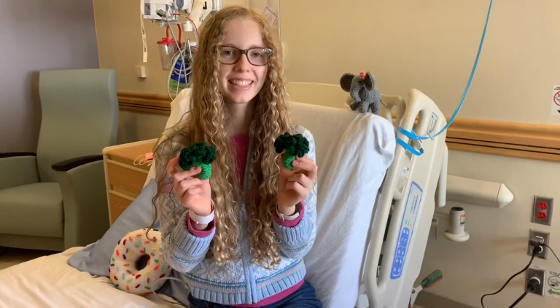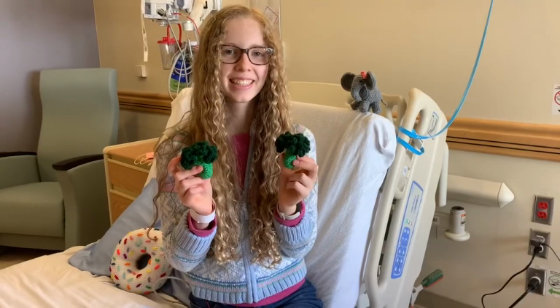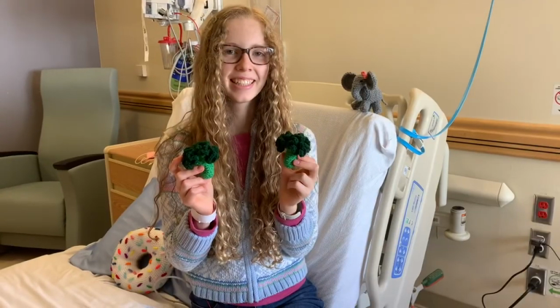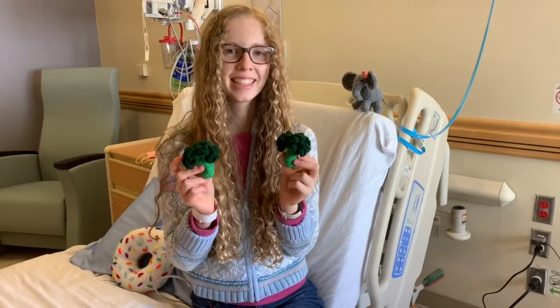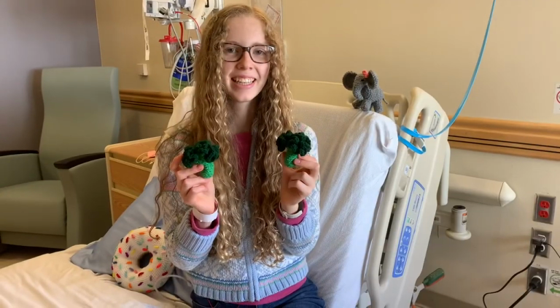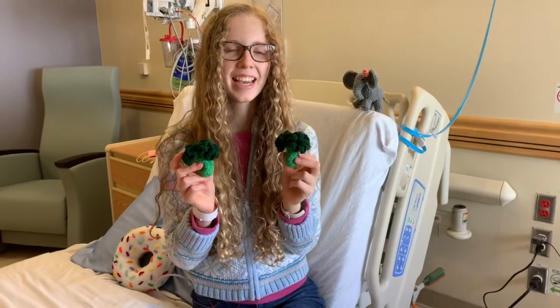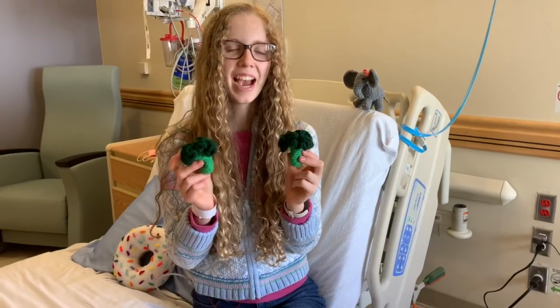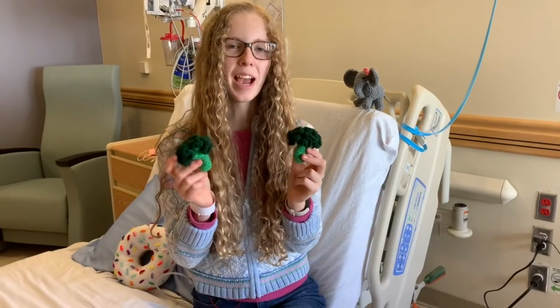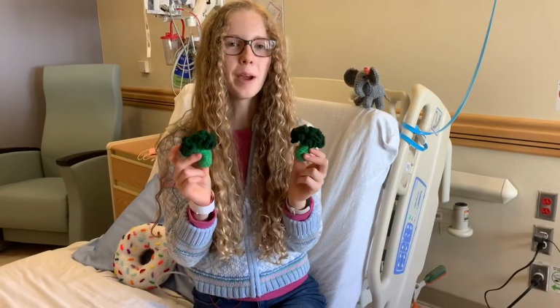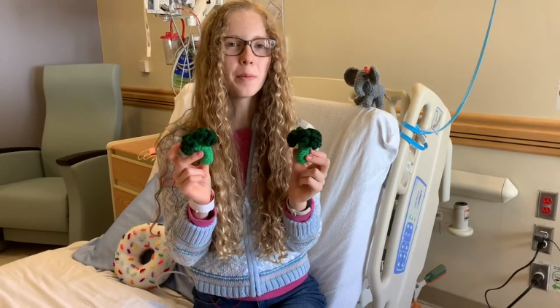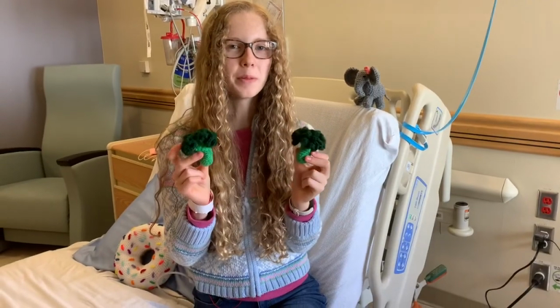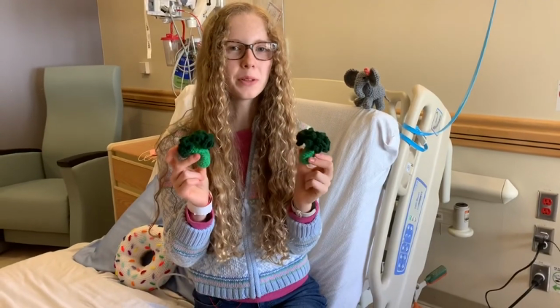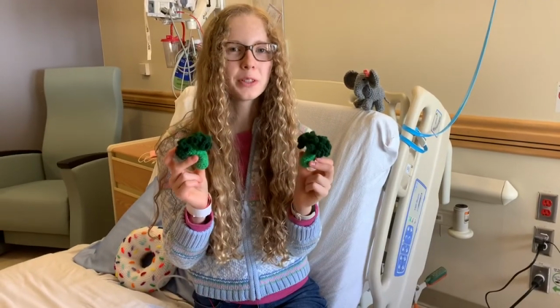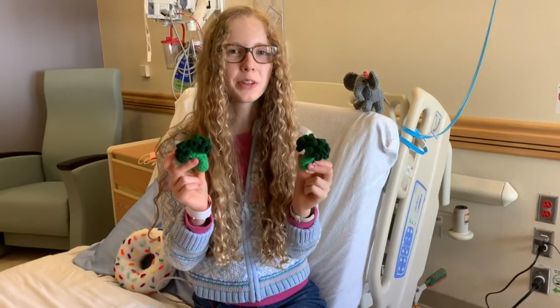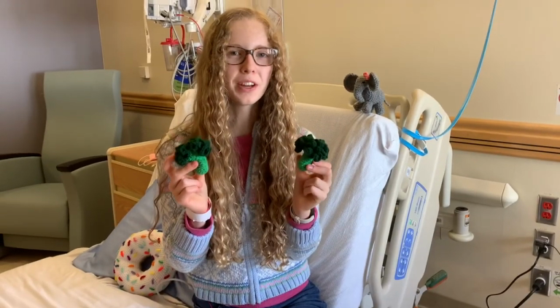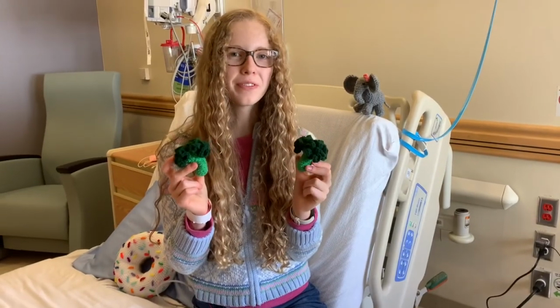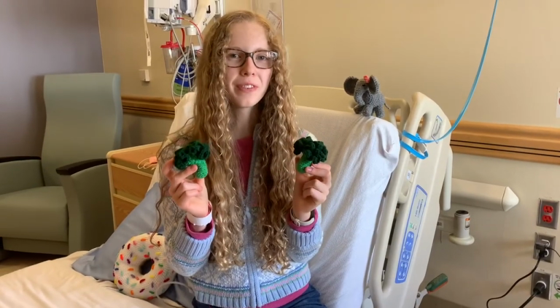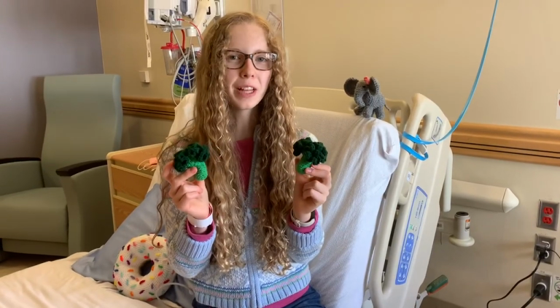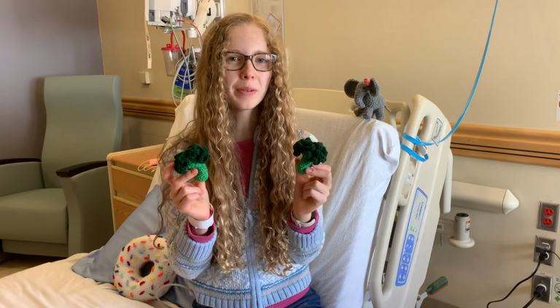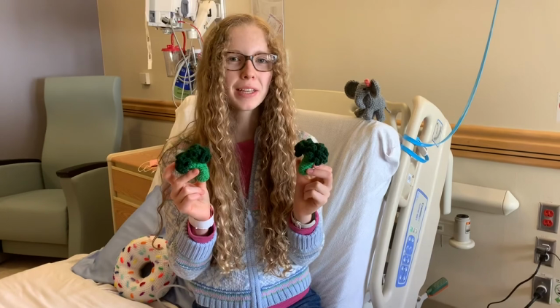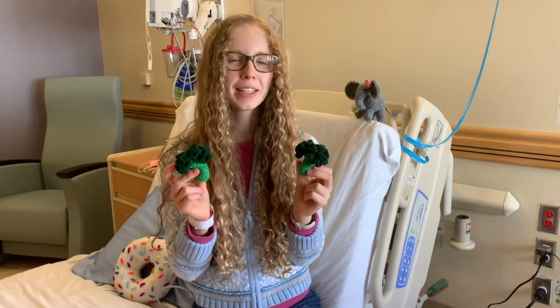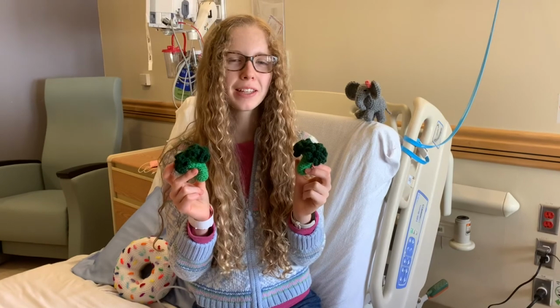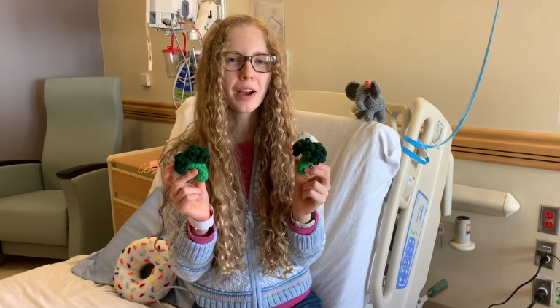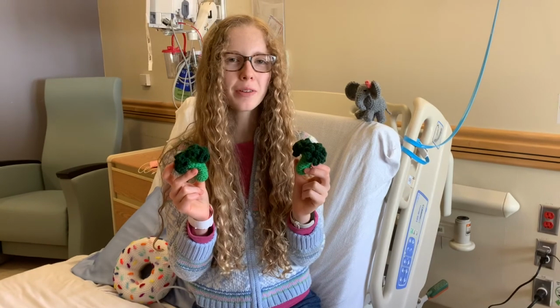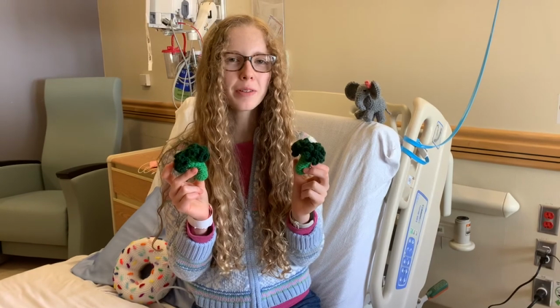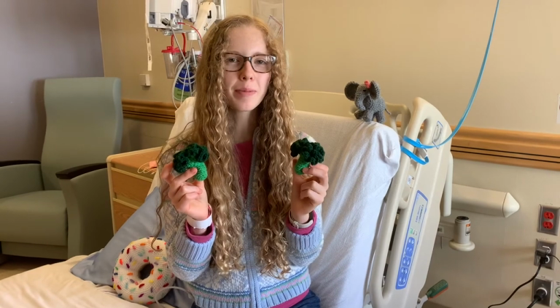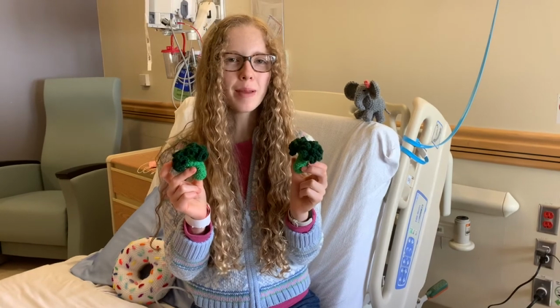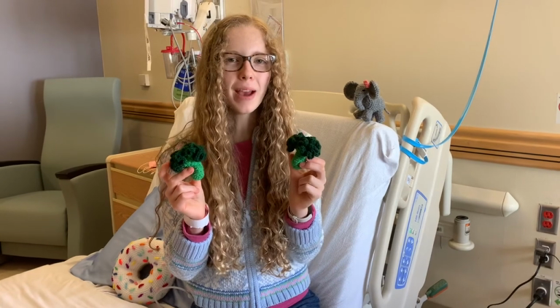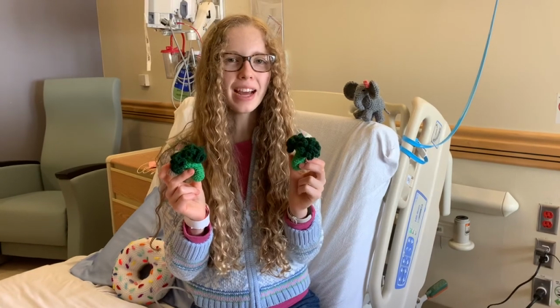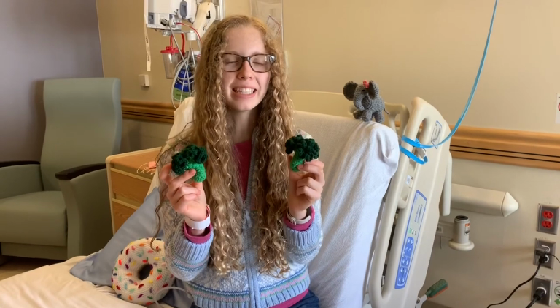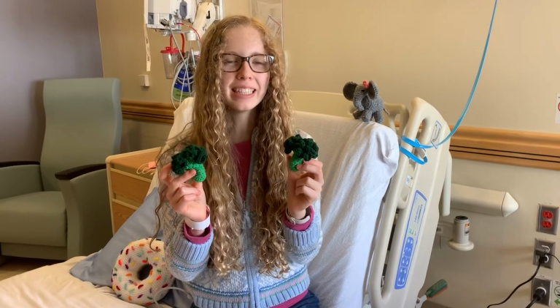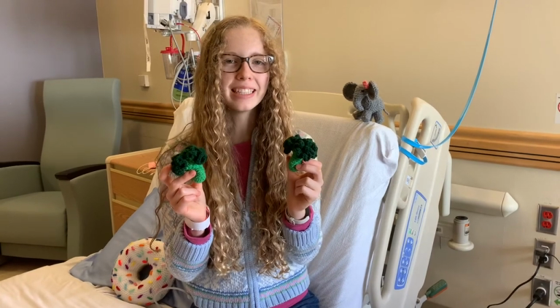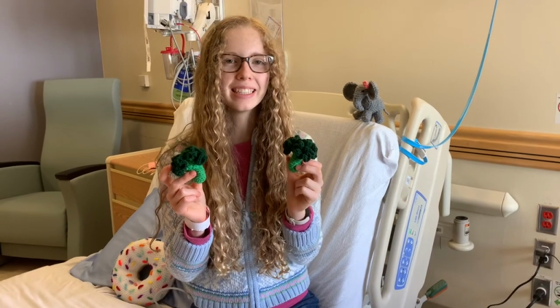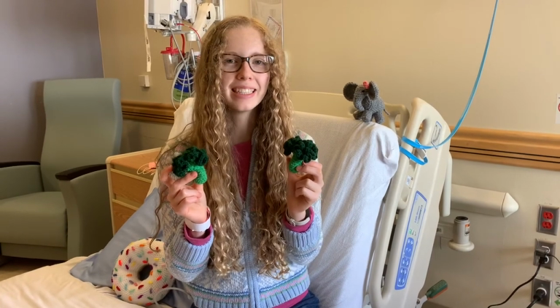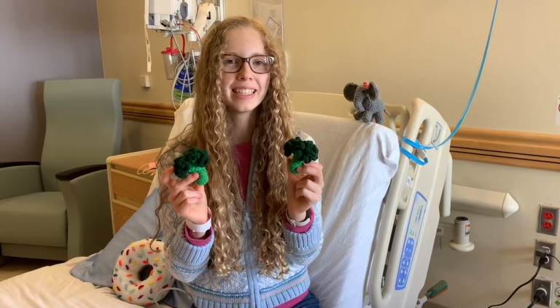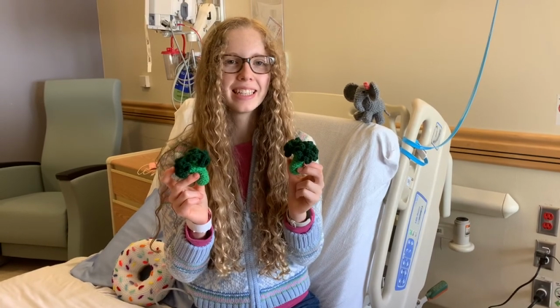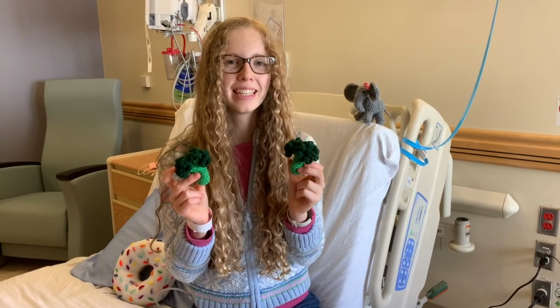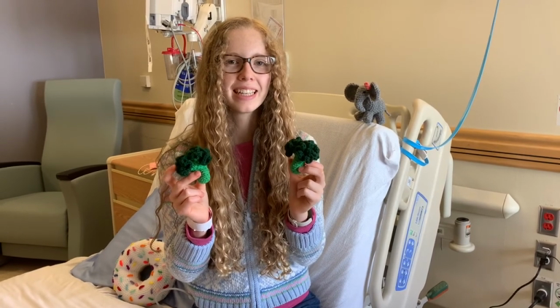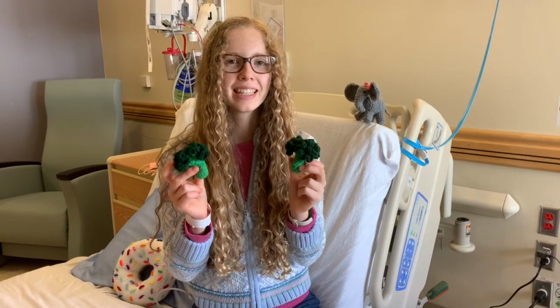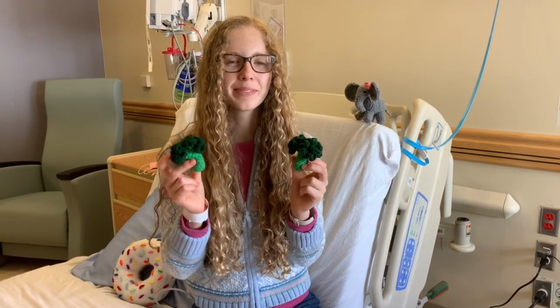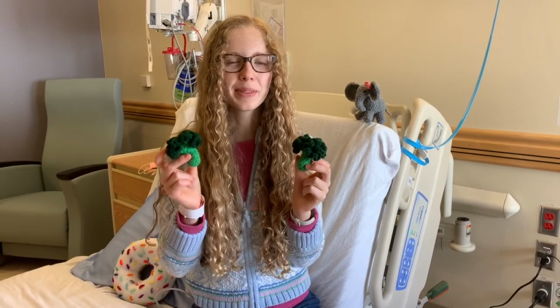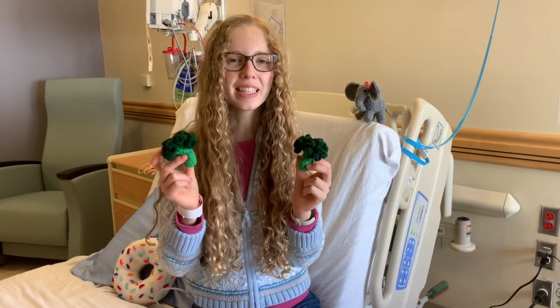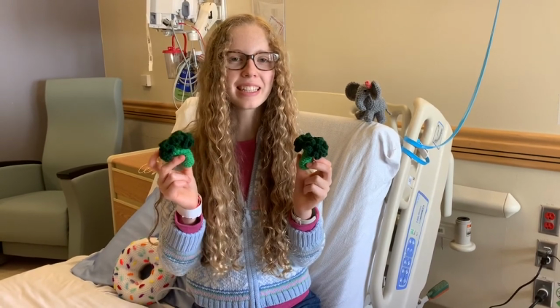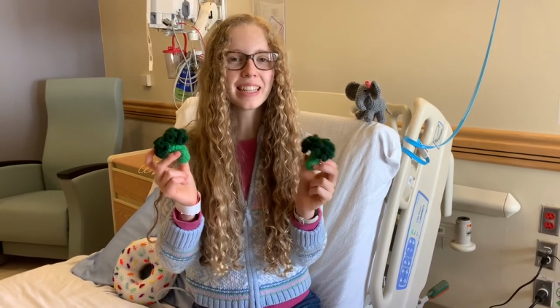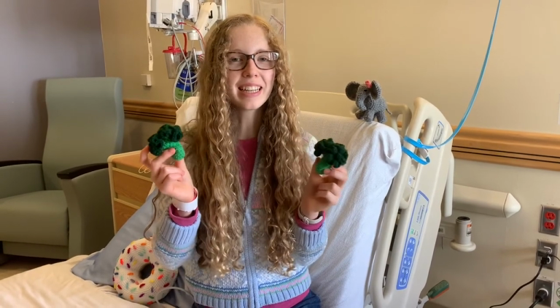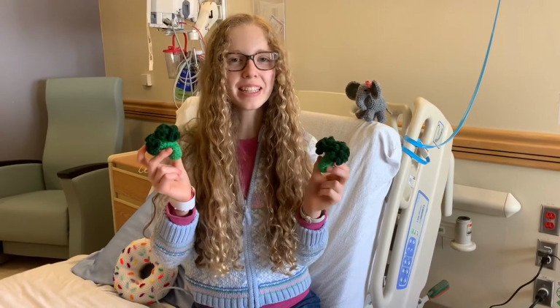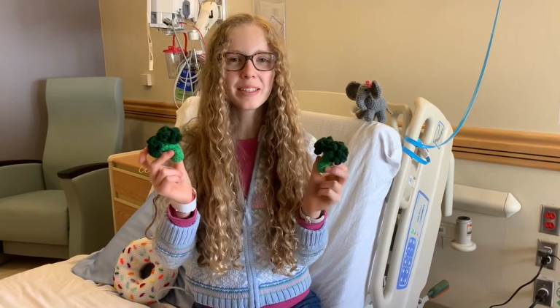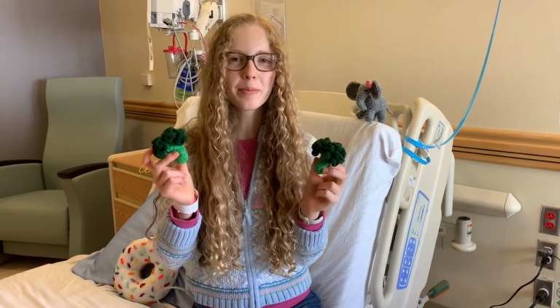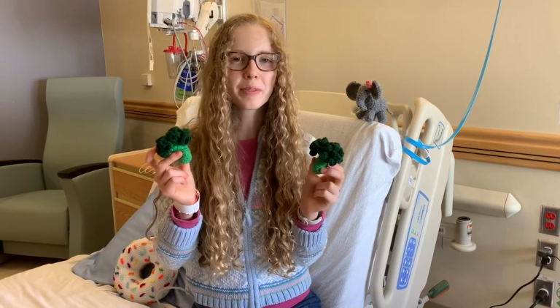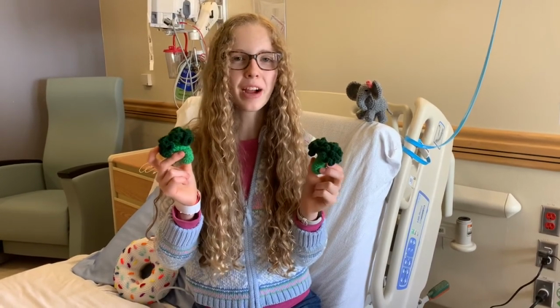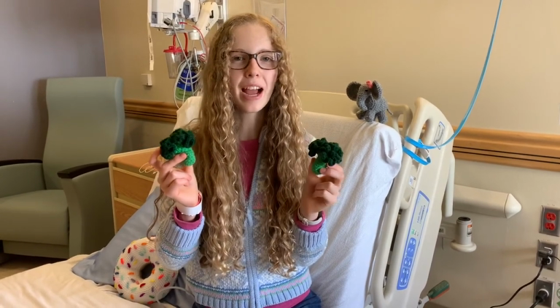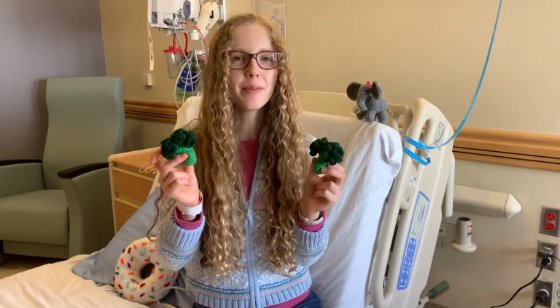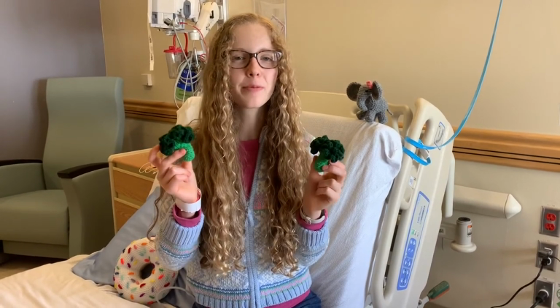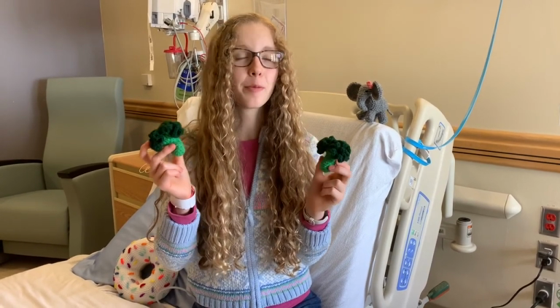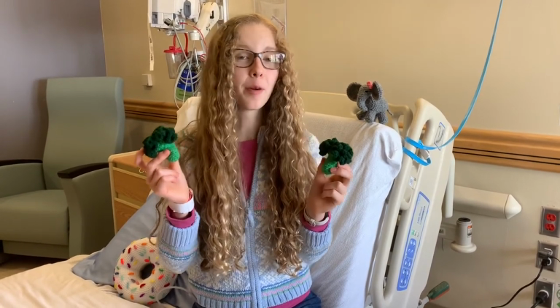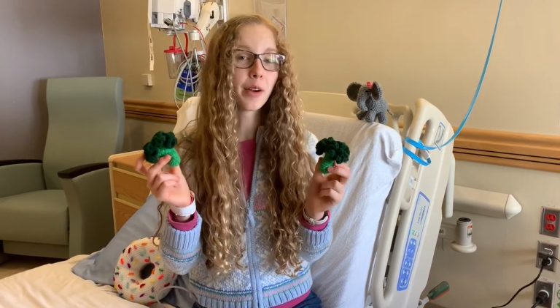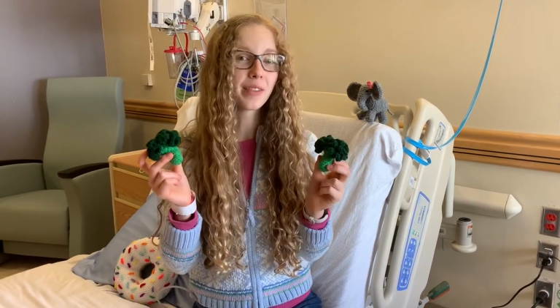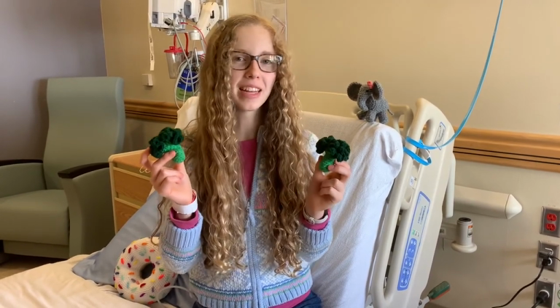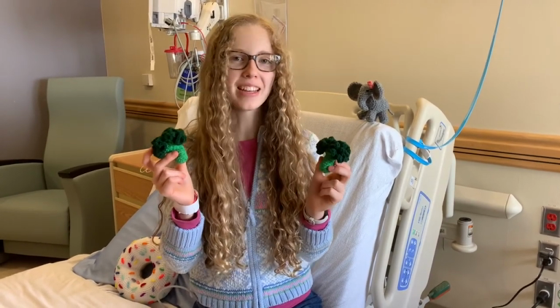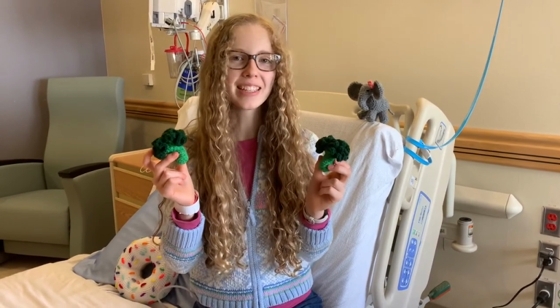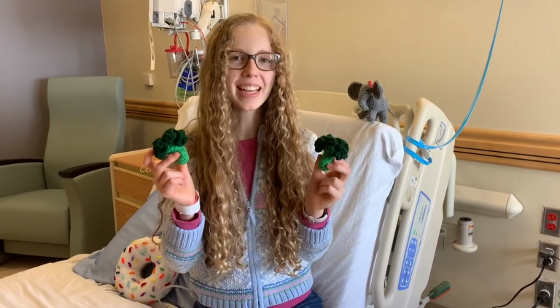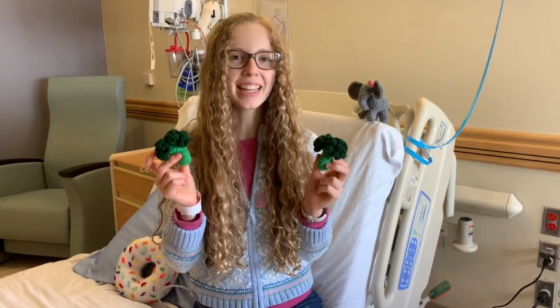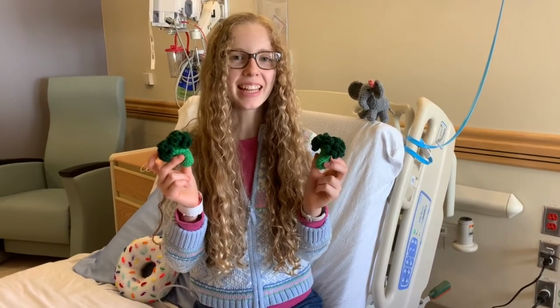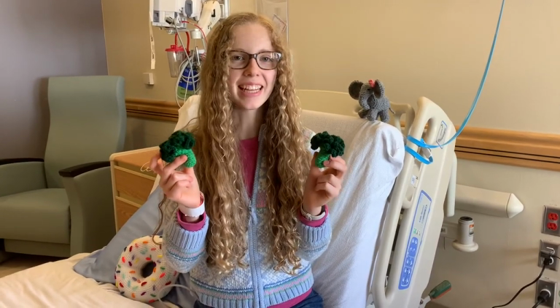I hope you enjoyed following along with my pattern. Please like and subscribe for more videos like this.